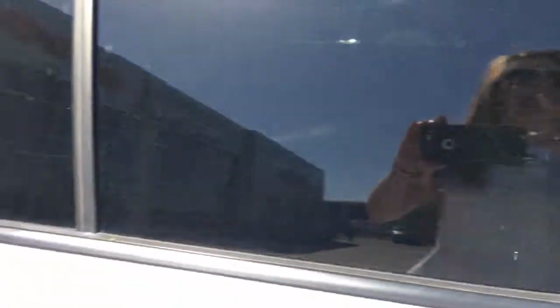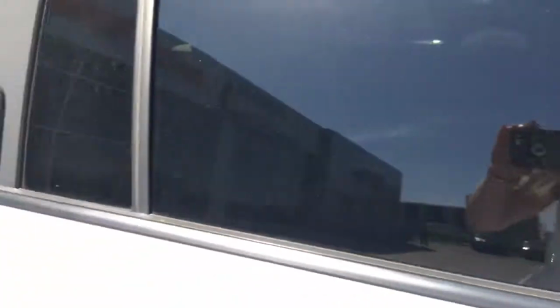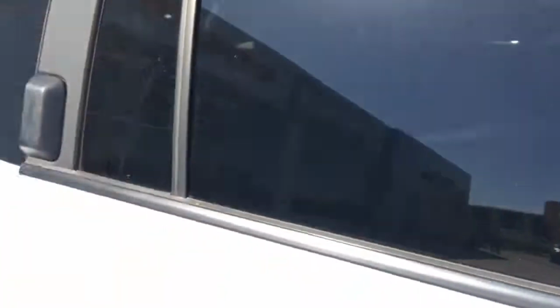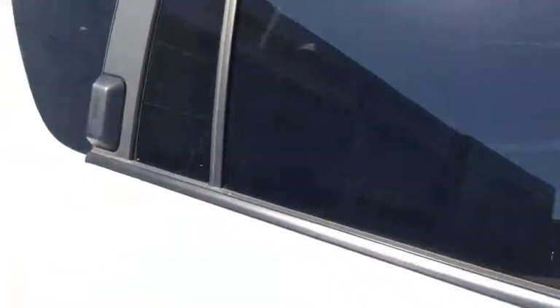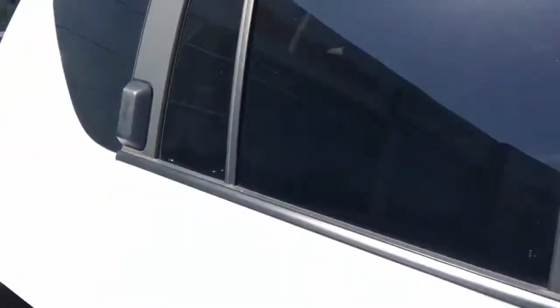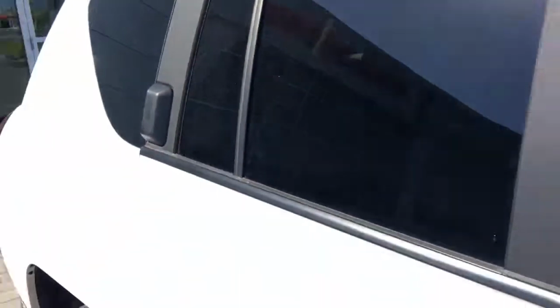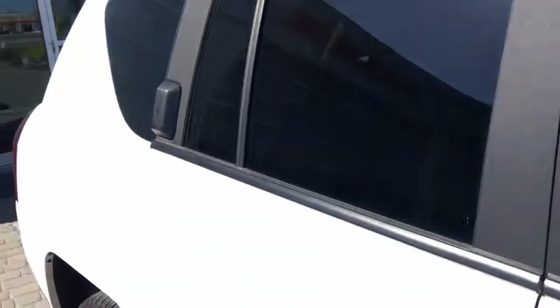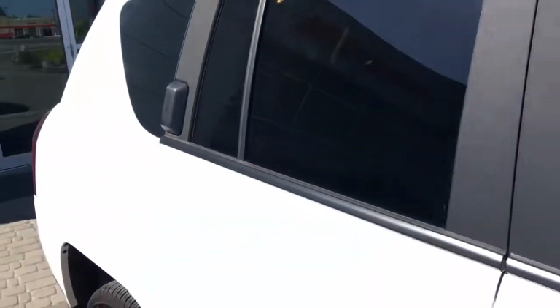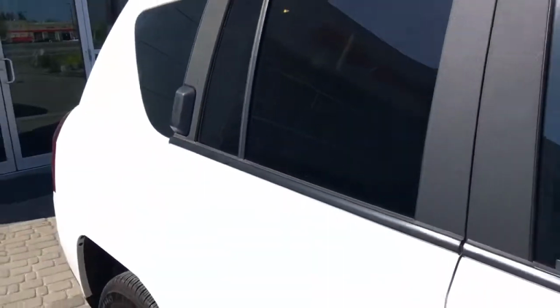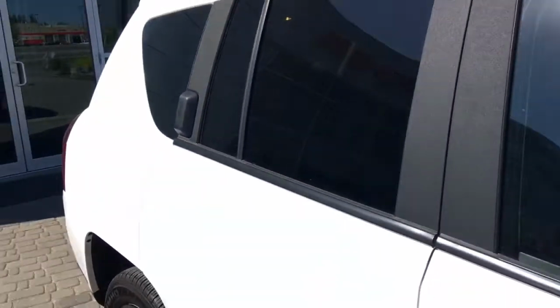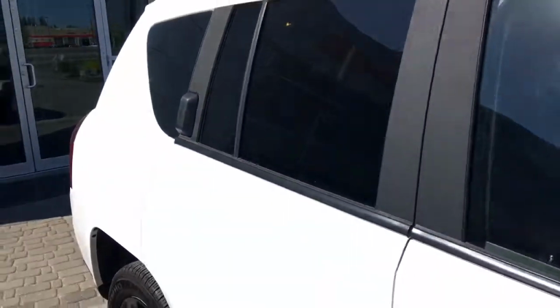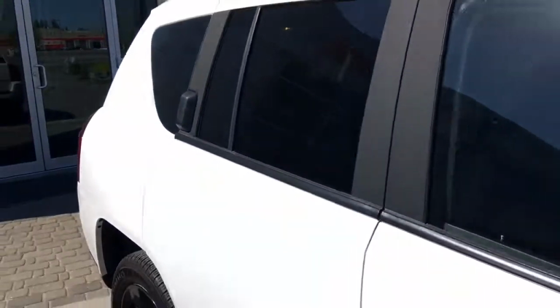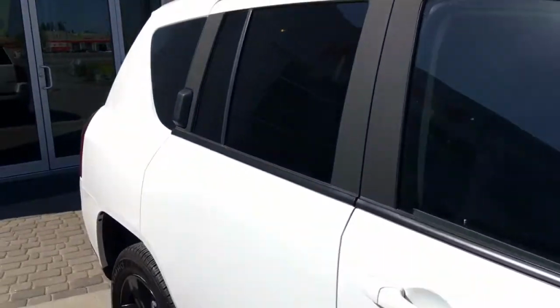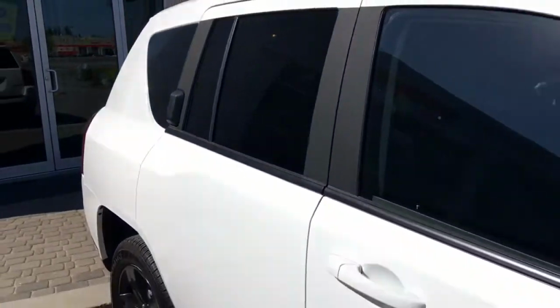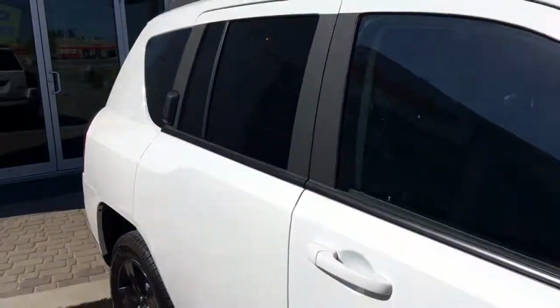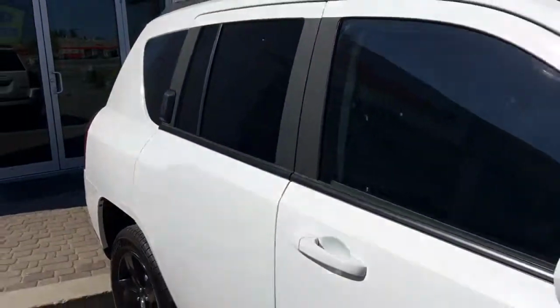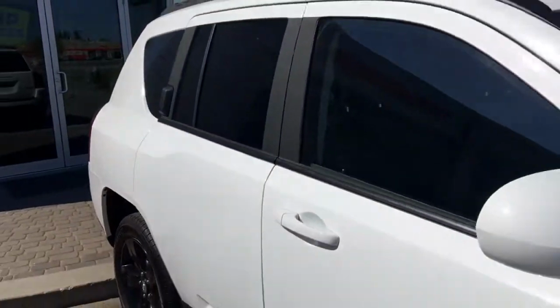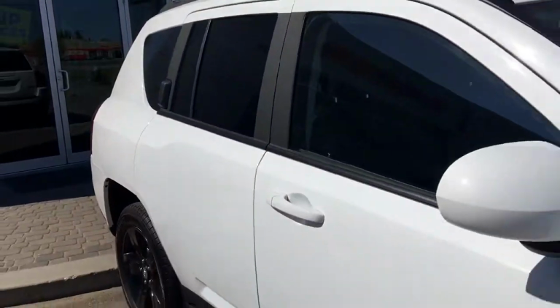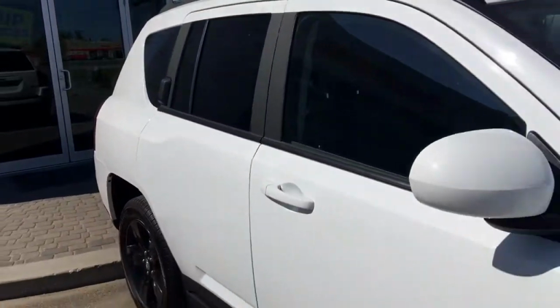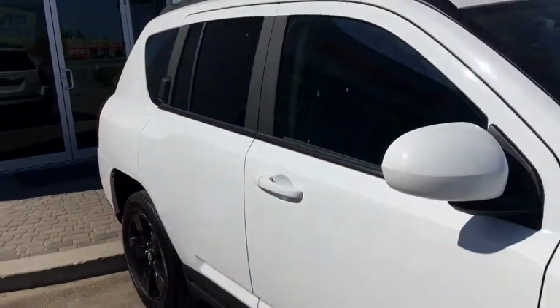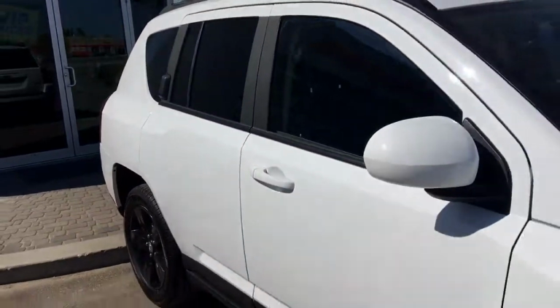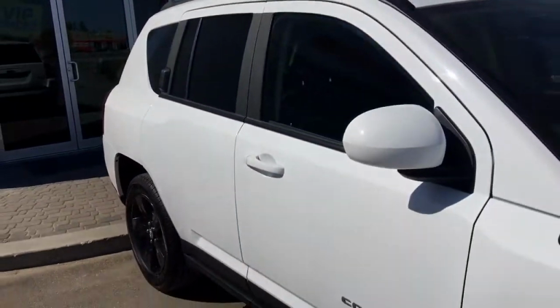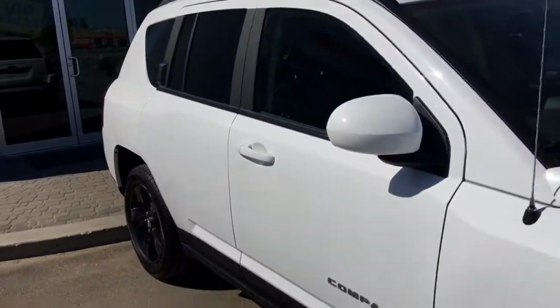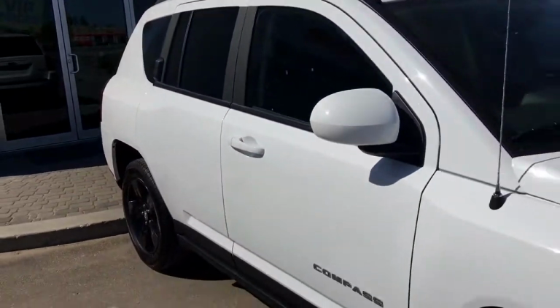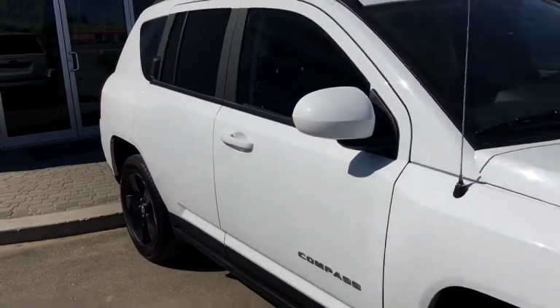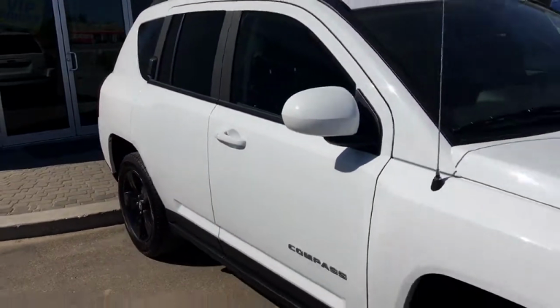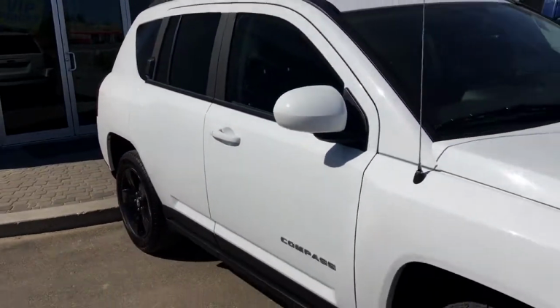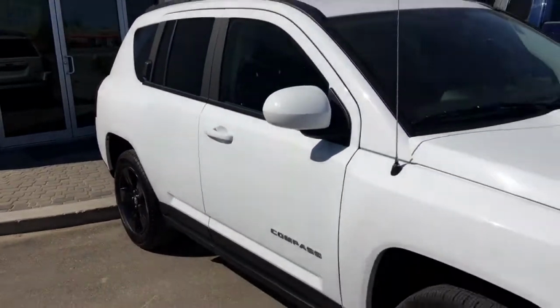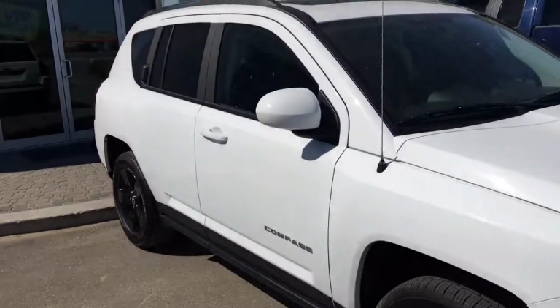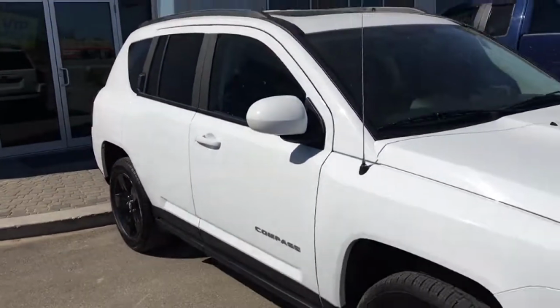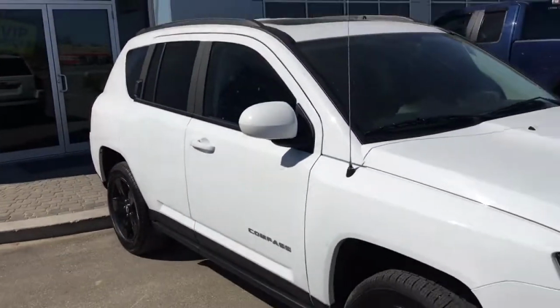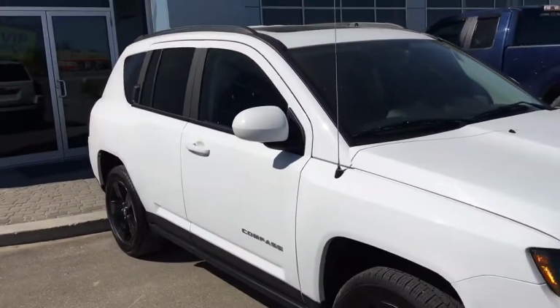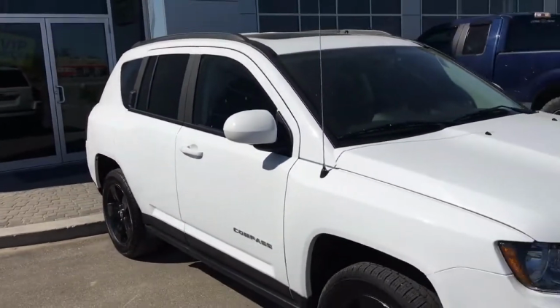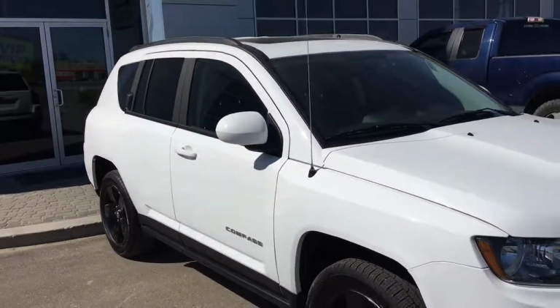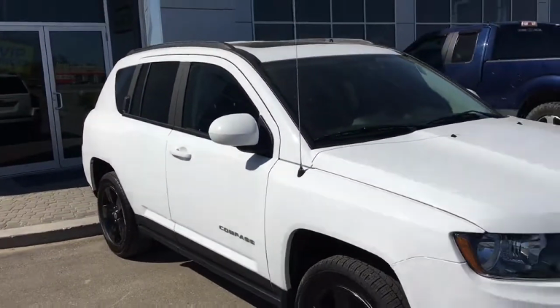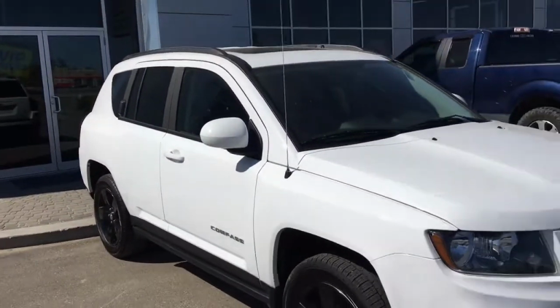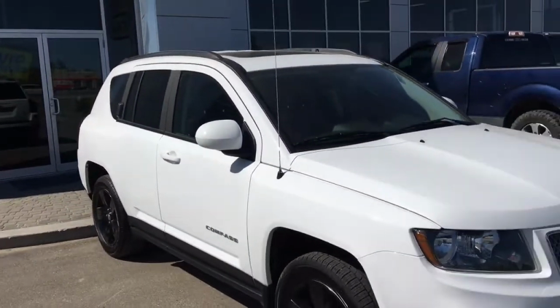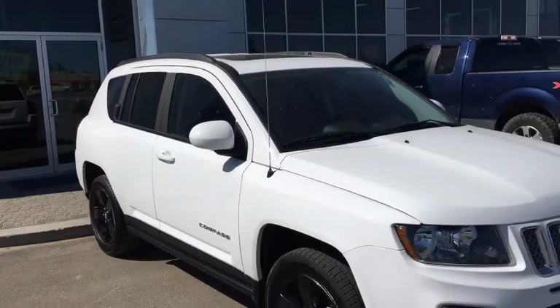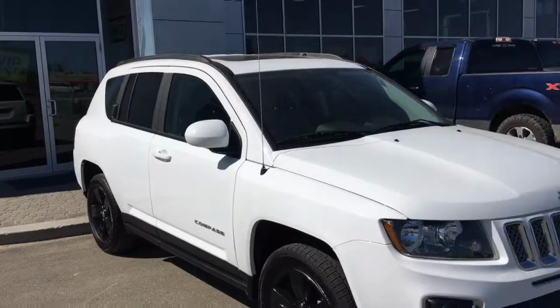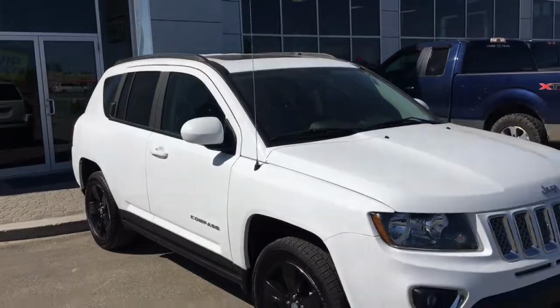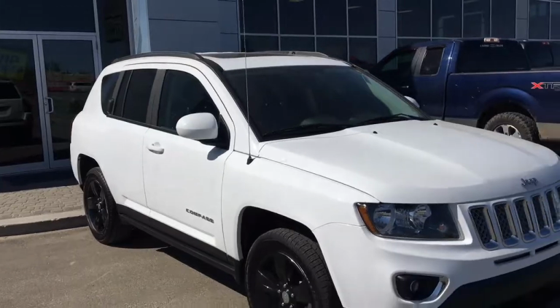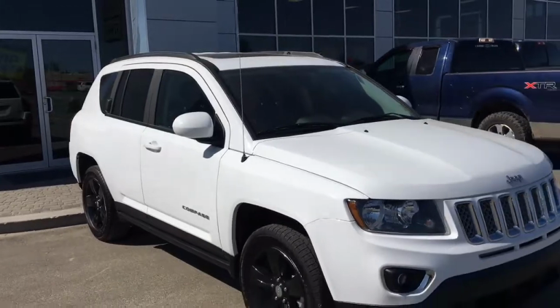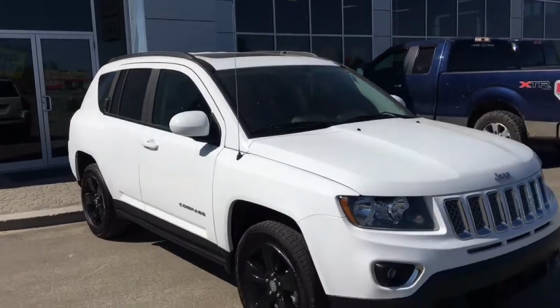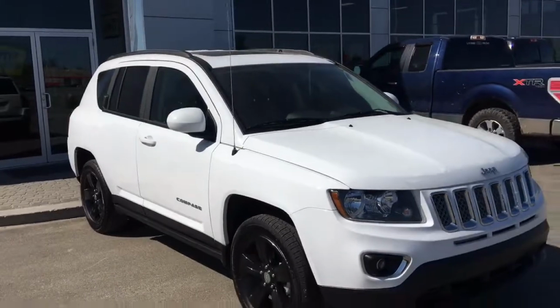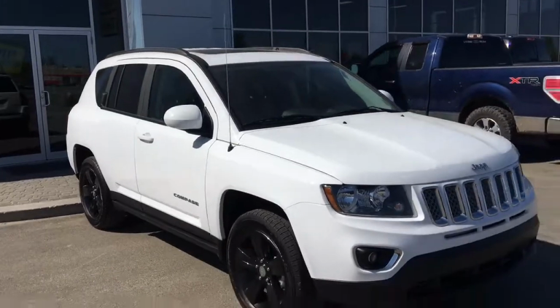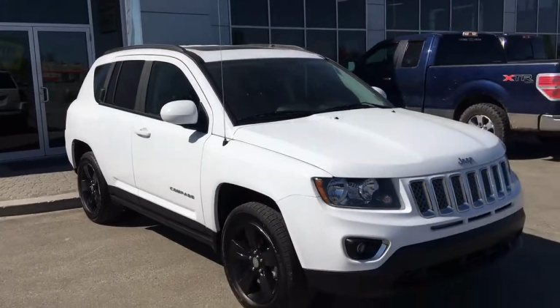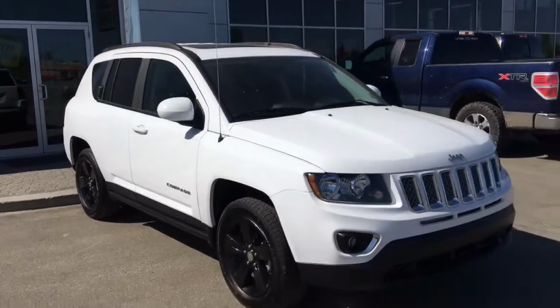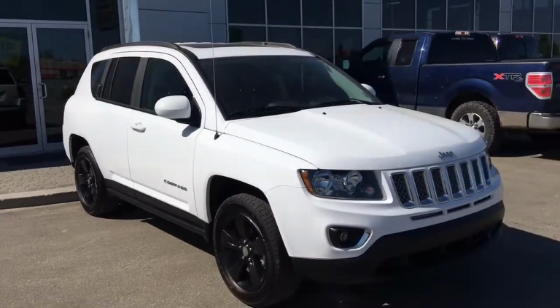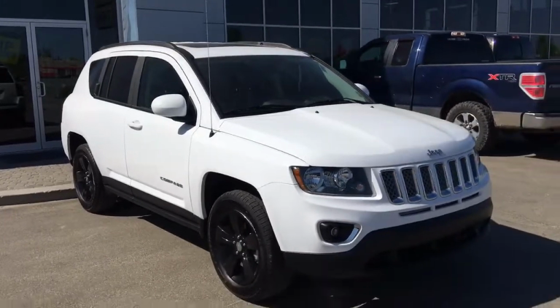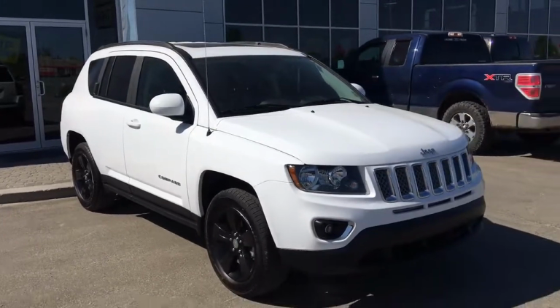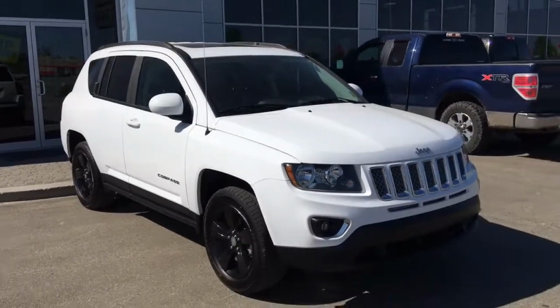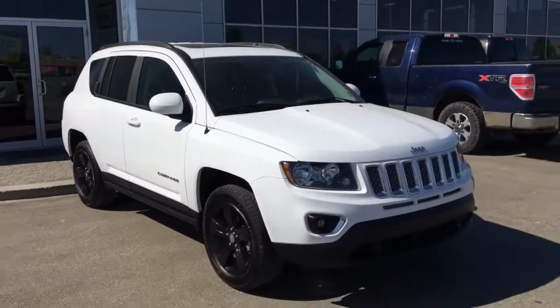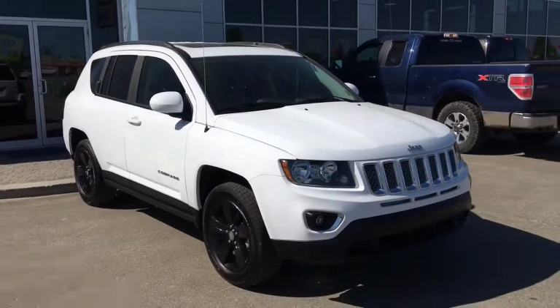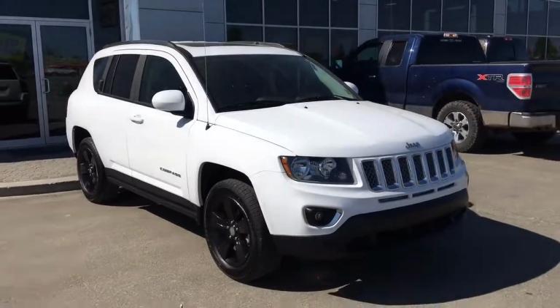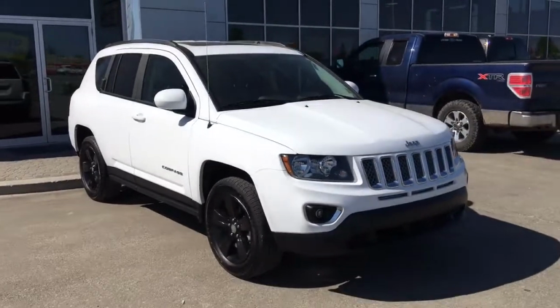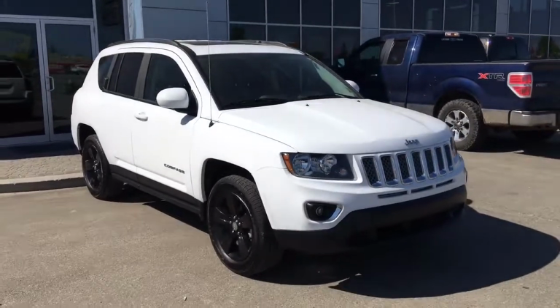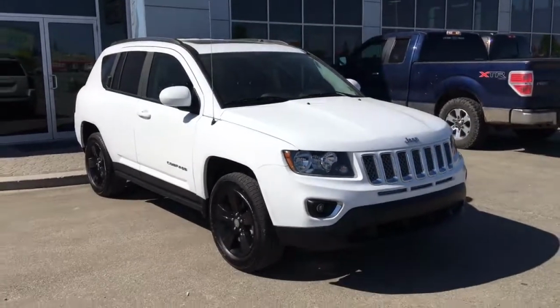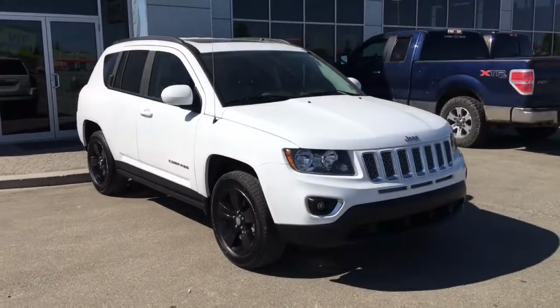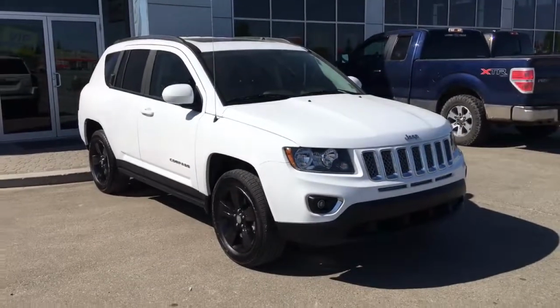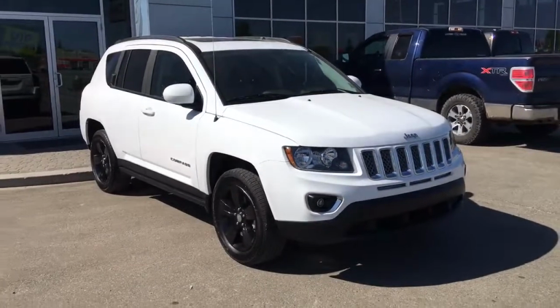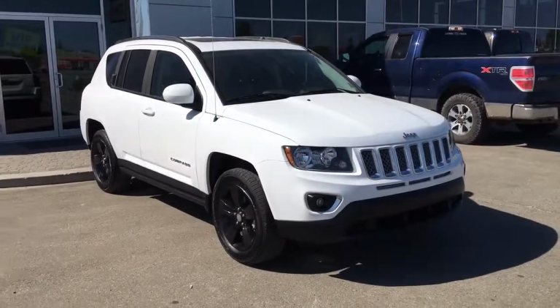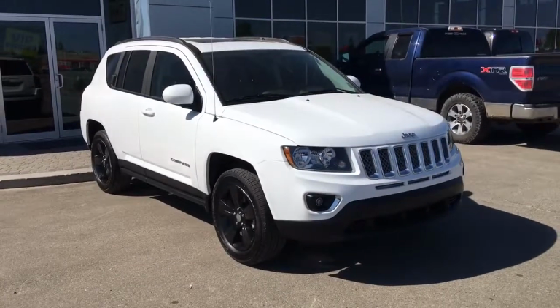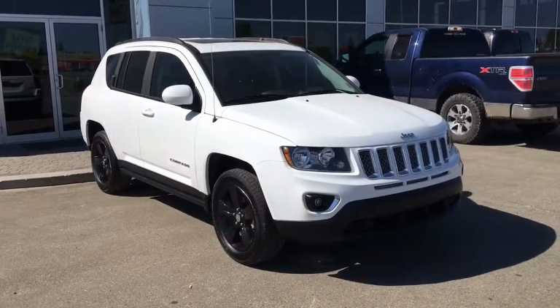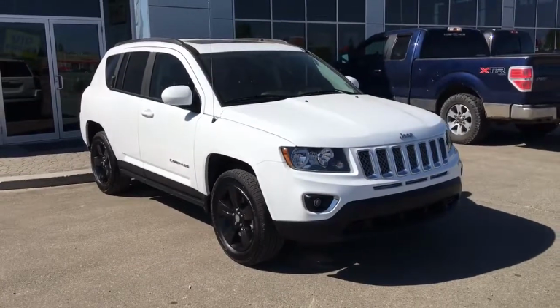If you'd like to take this vehicle for a test drive, we're located at 200 St. Matthews Avenue. Hopefully we see you soon — take care!